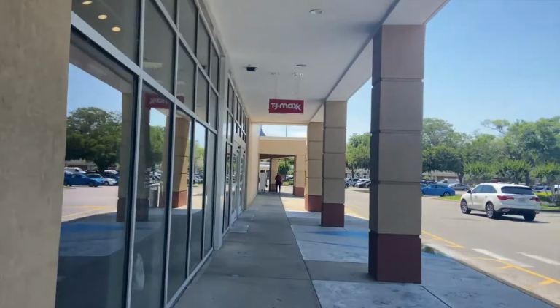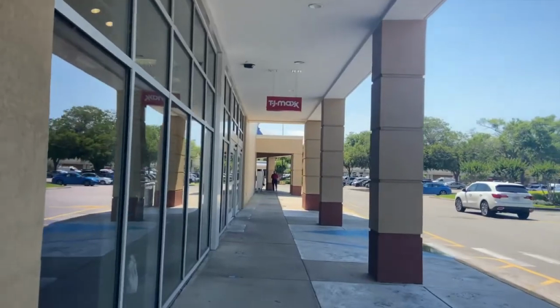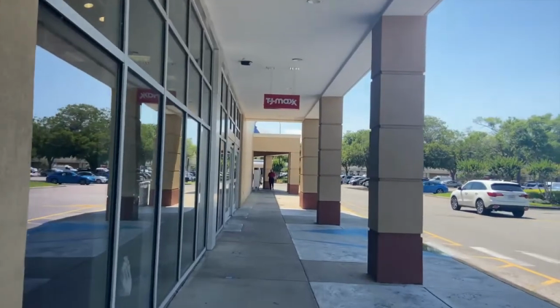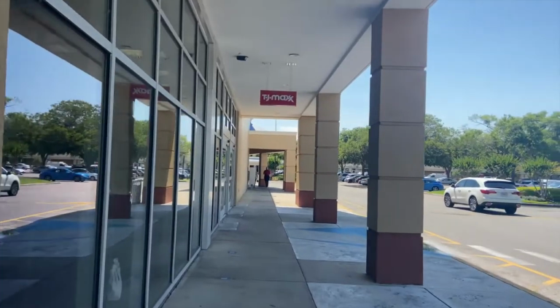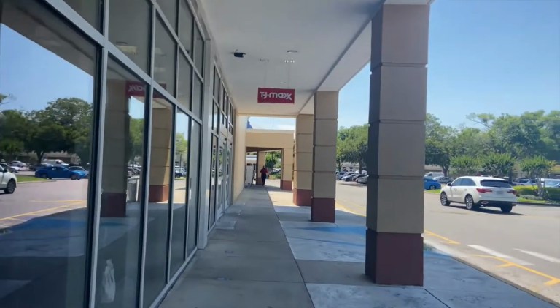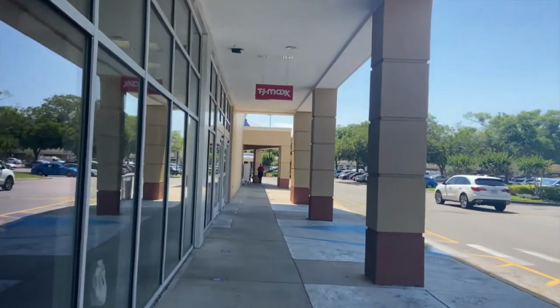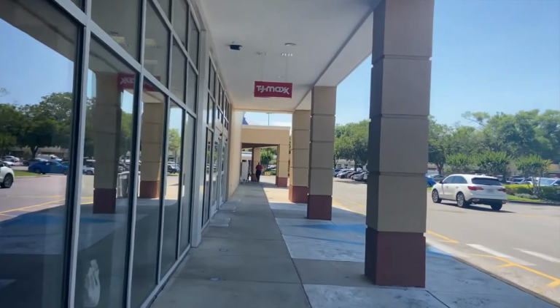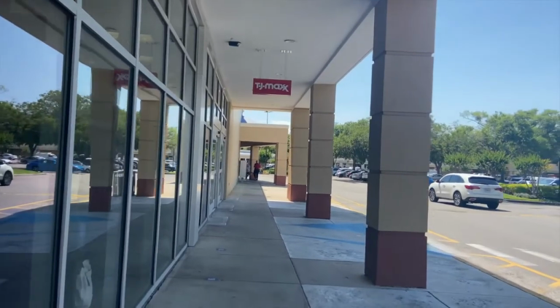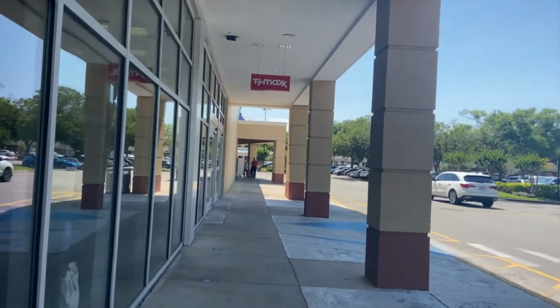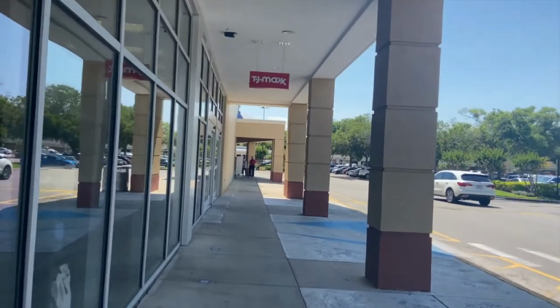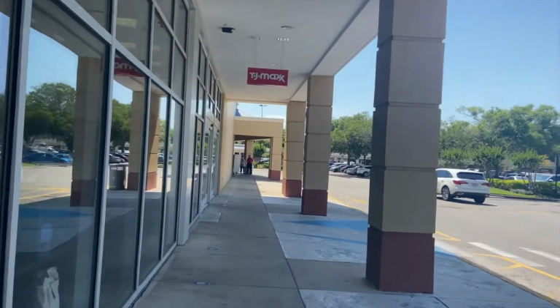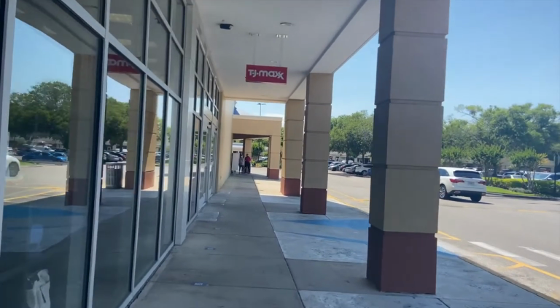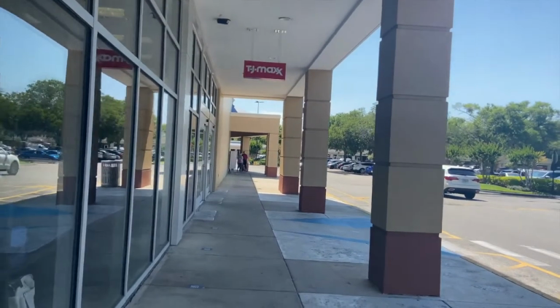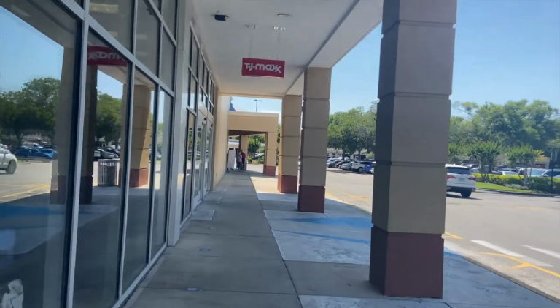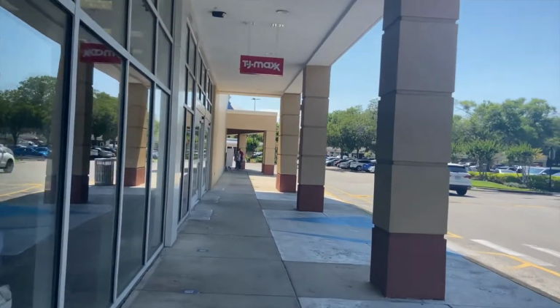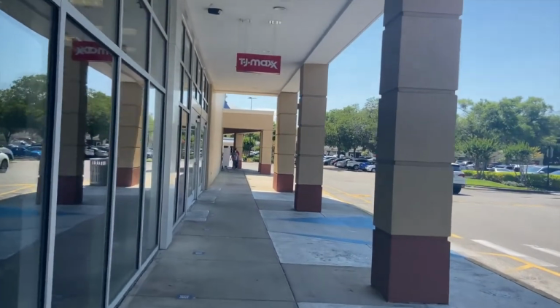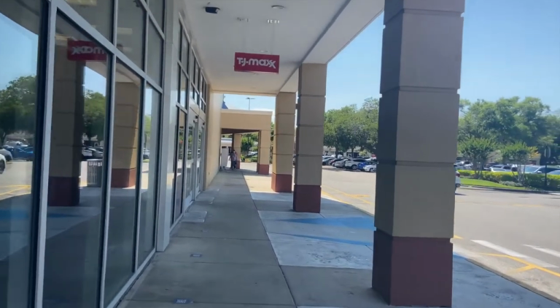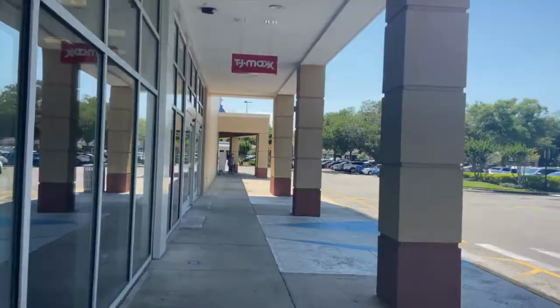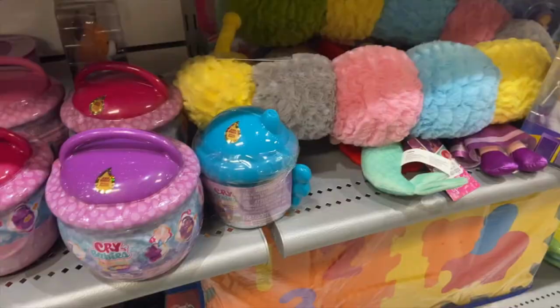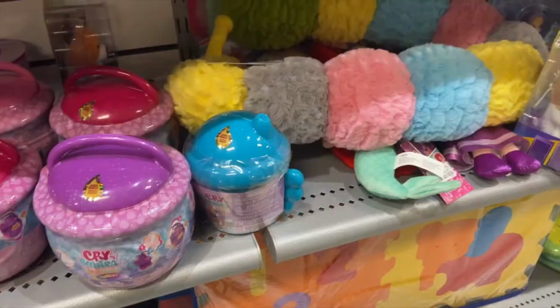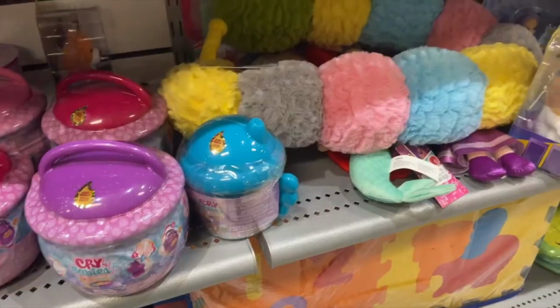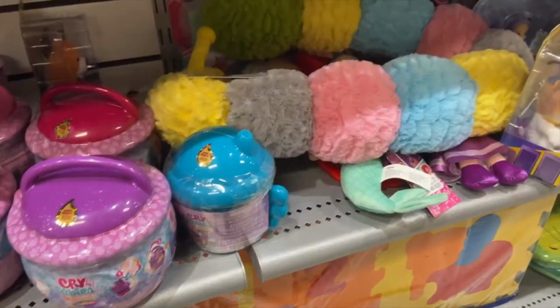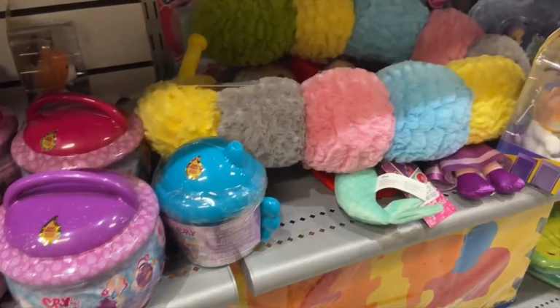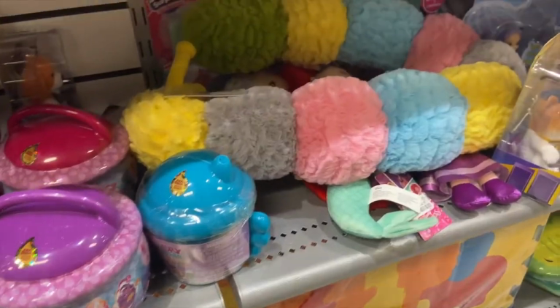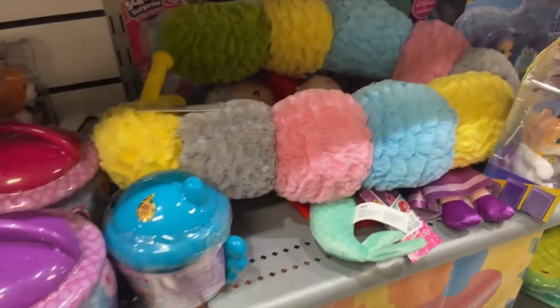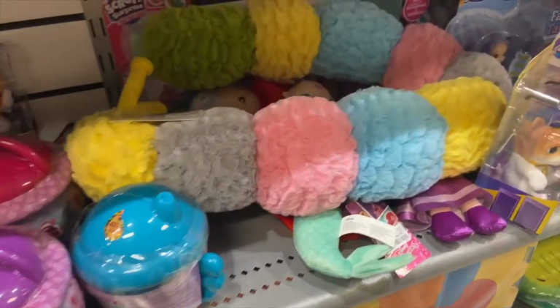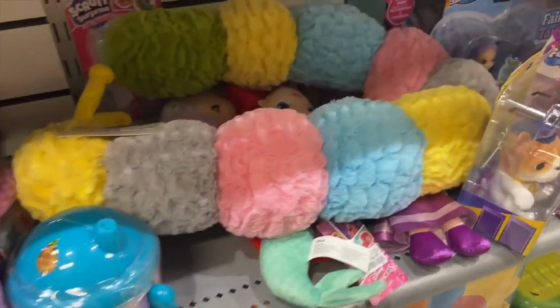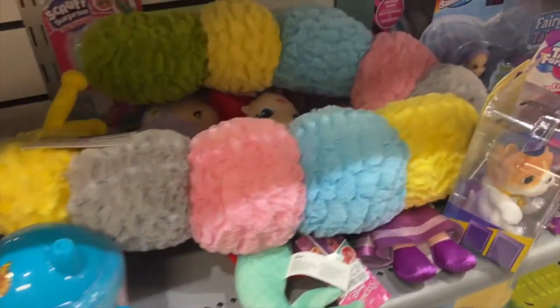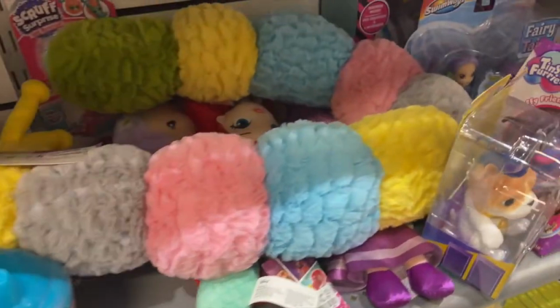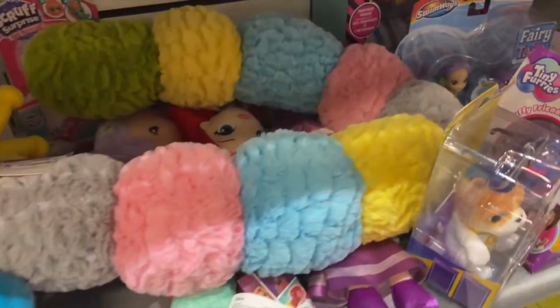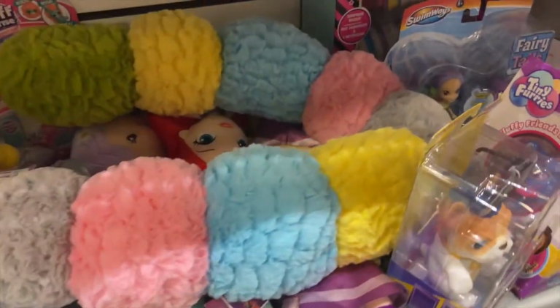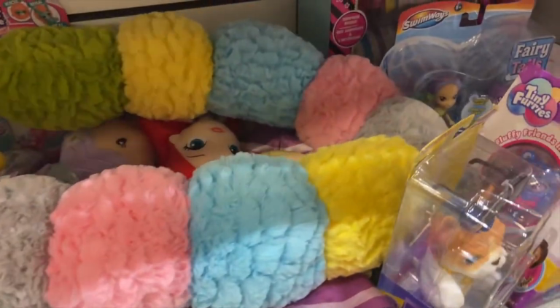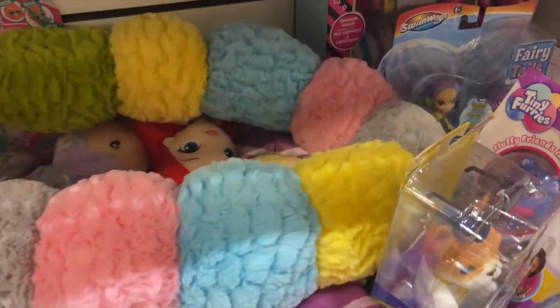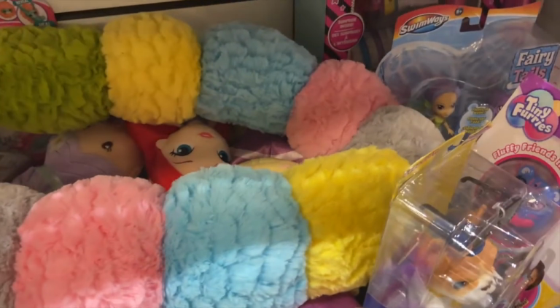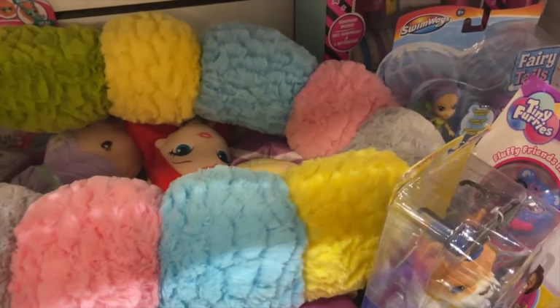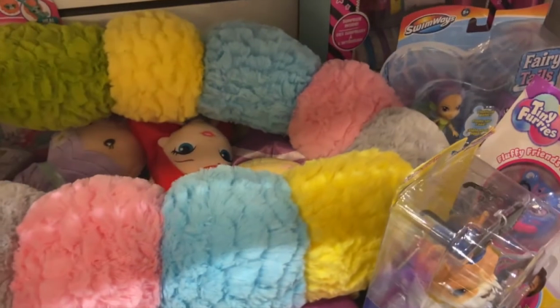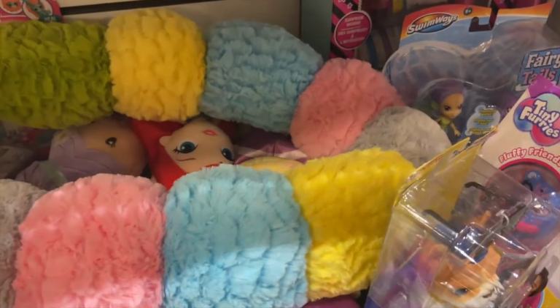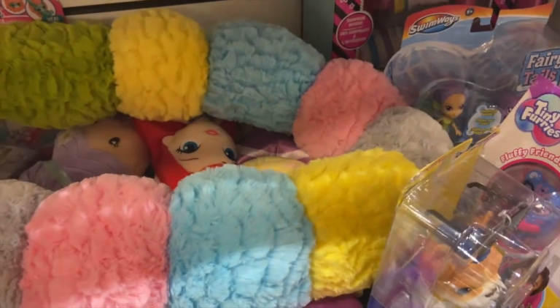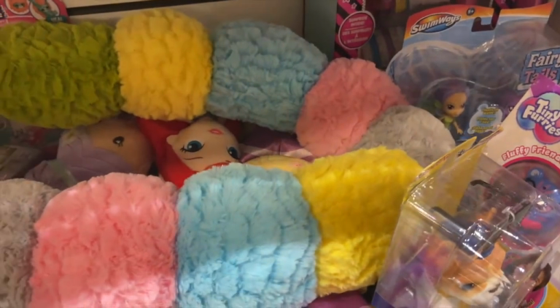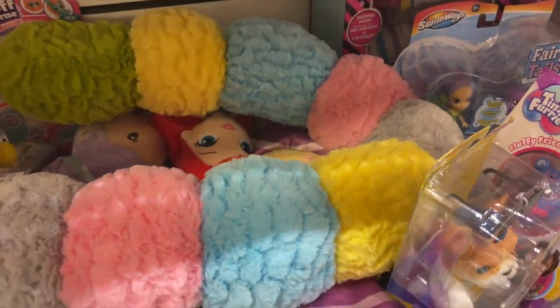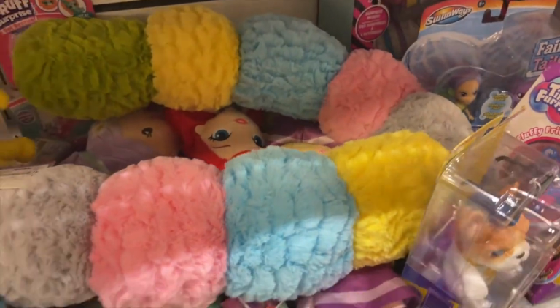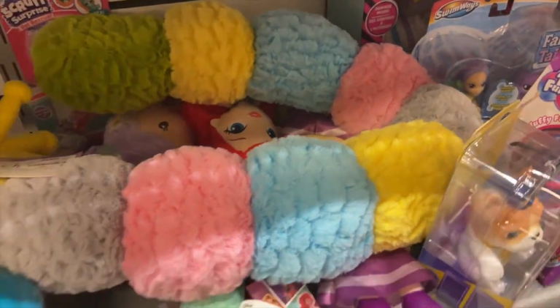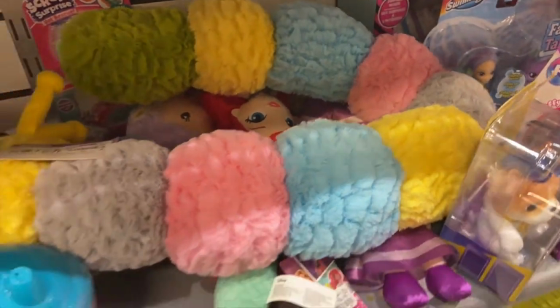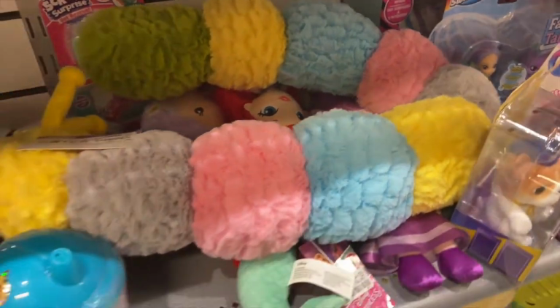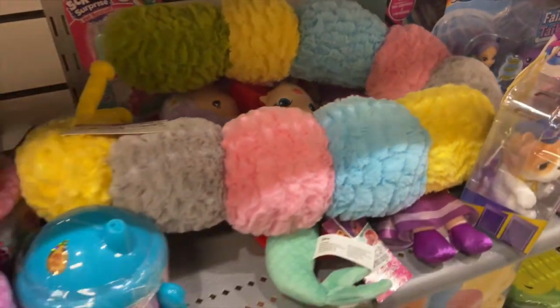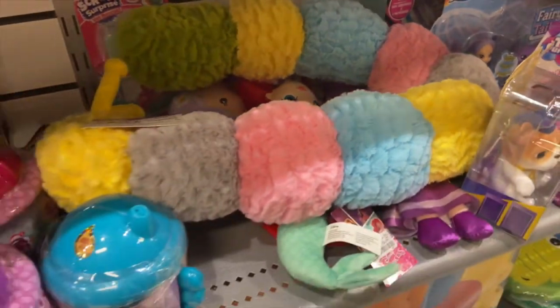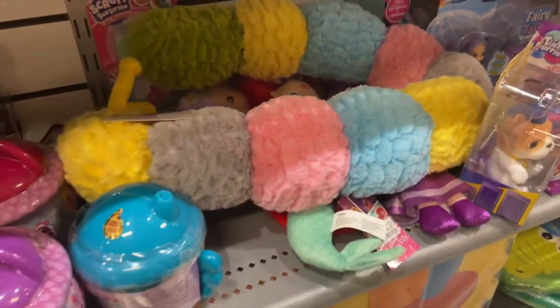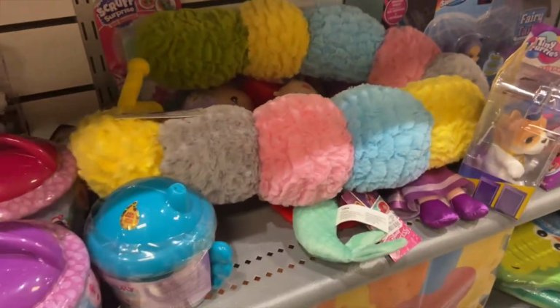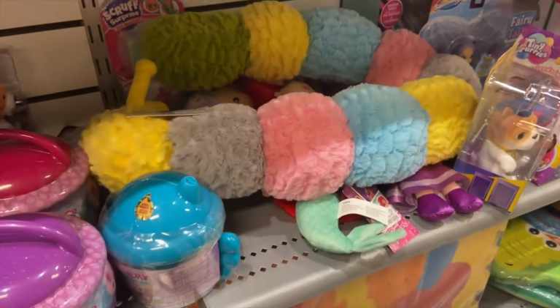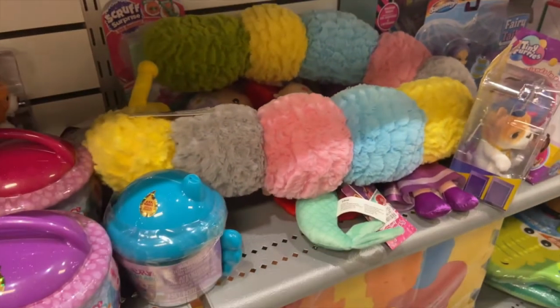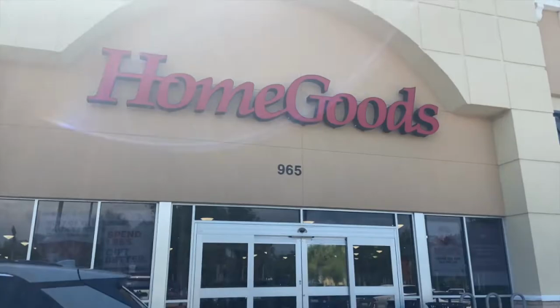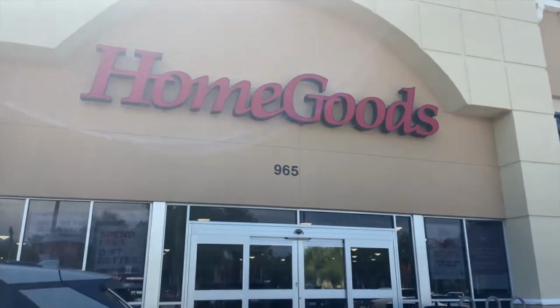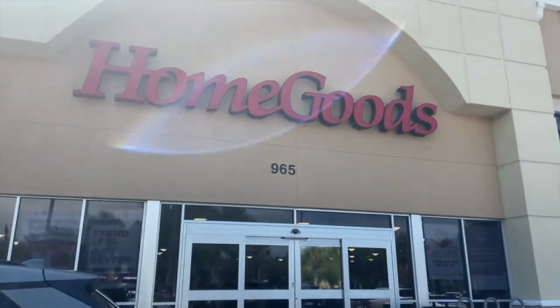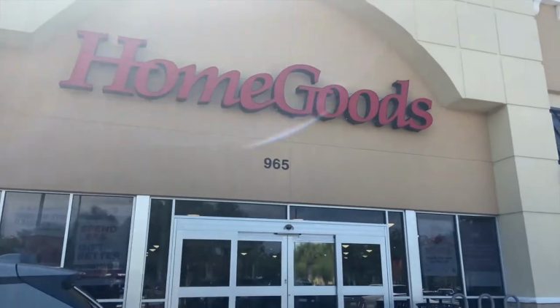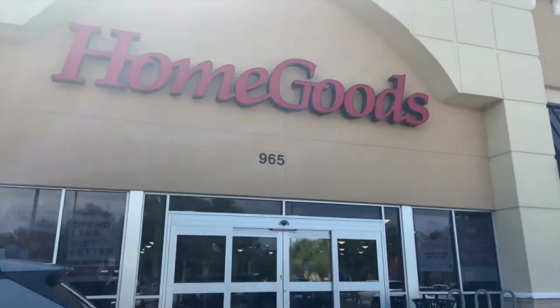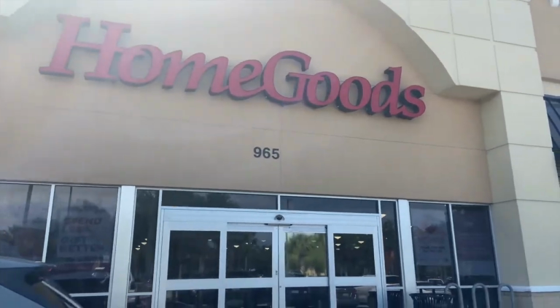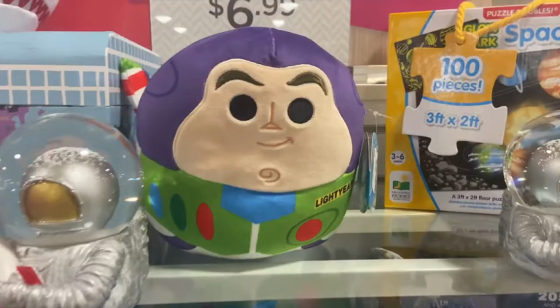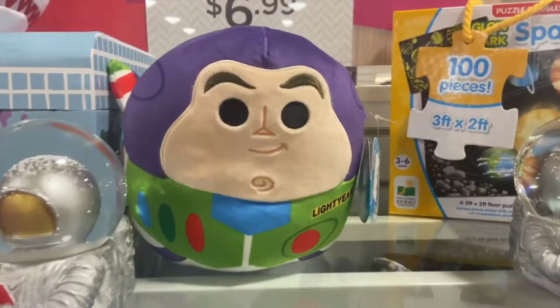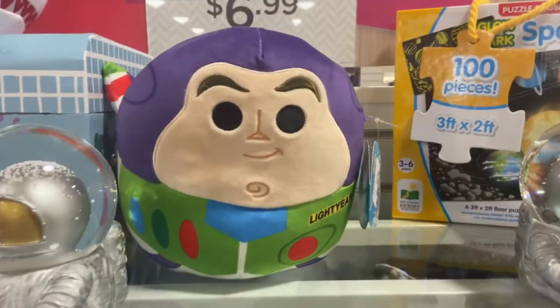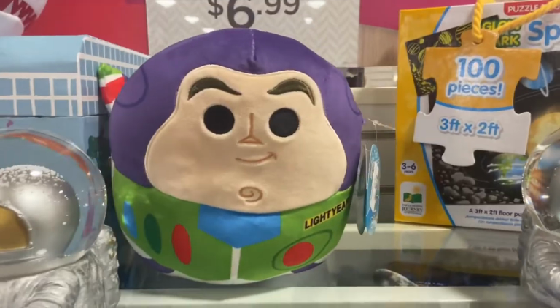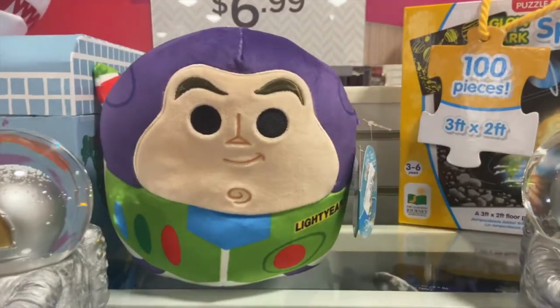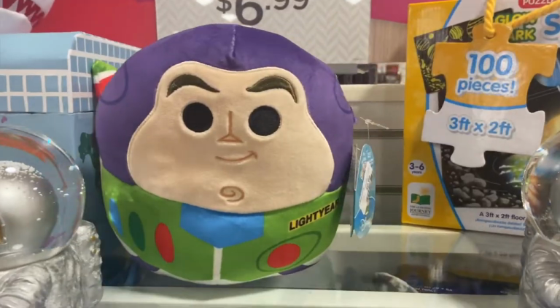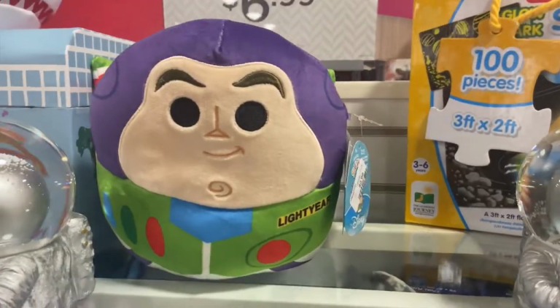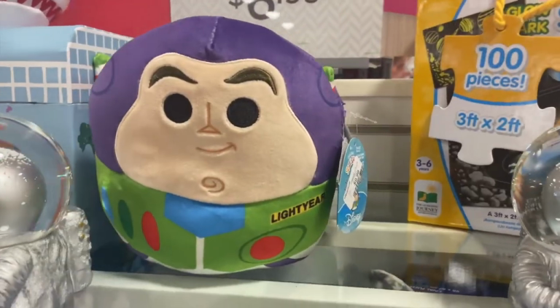I went next door to TJ Maxx — unfortunately they didn't have any squishmallows, but I did find this rutabaga imposter.